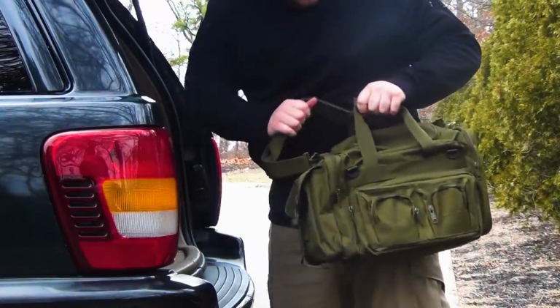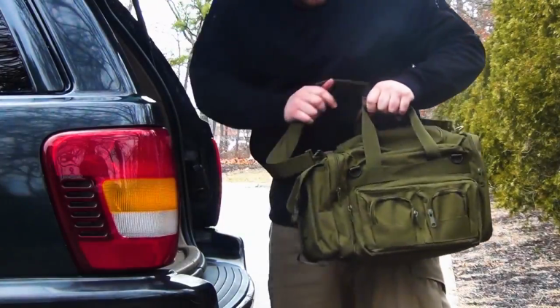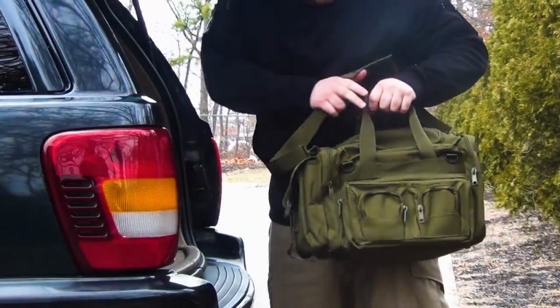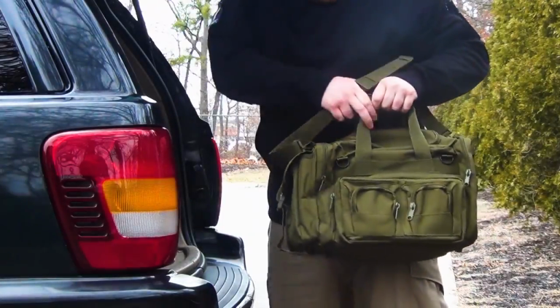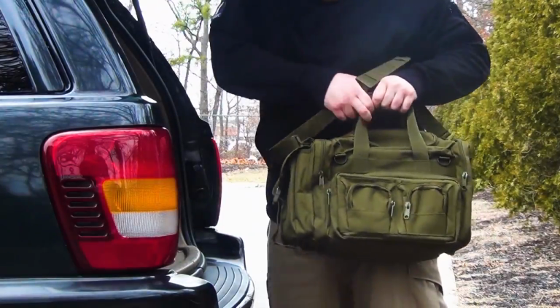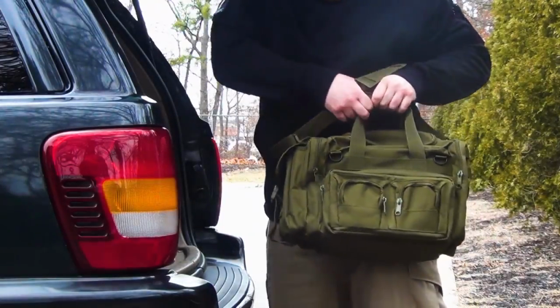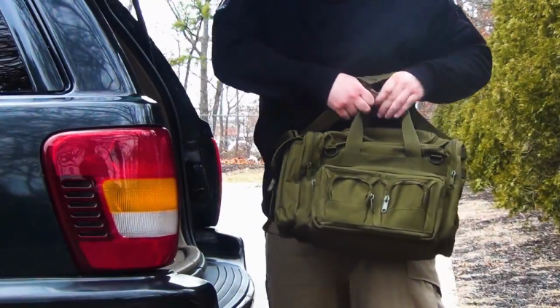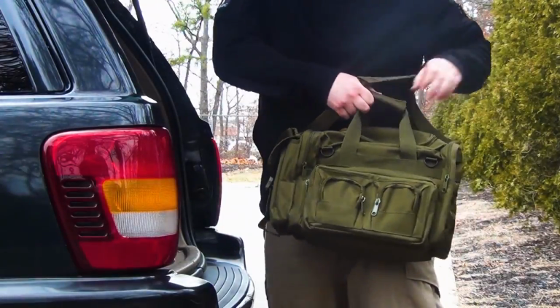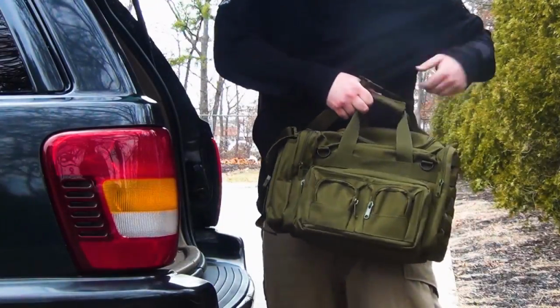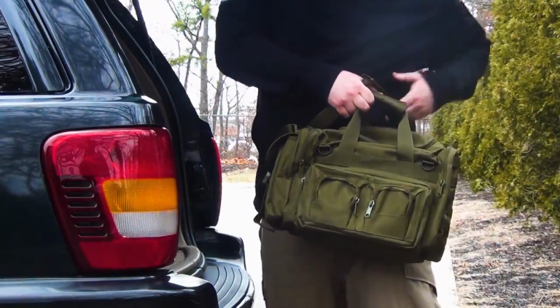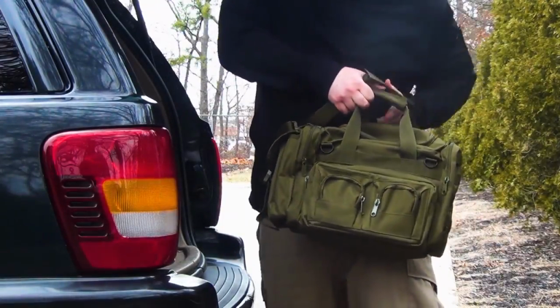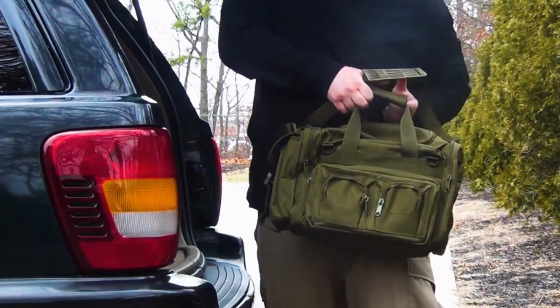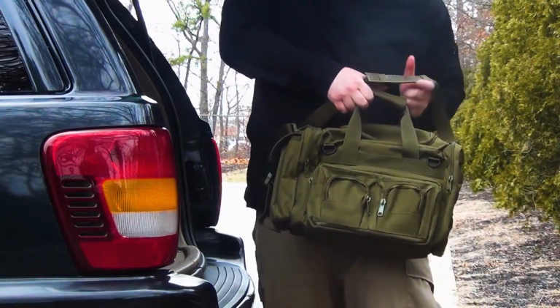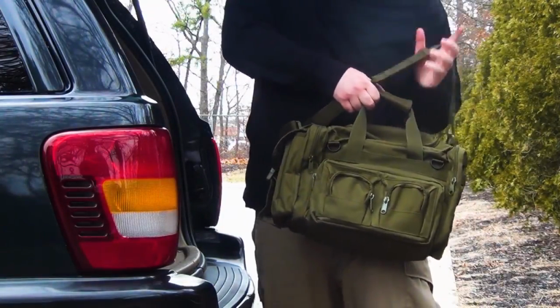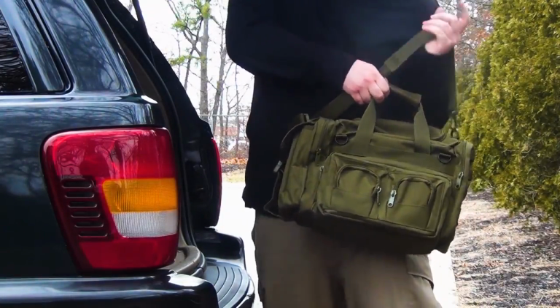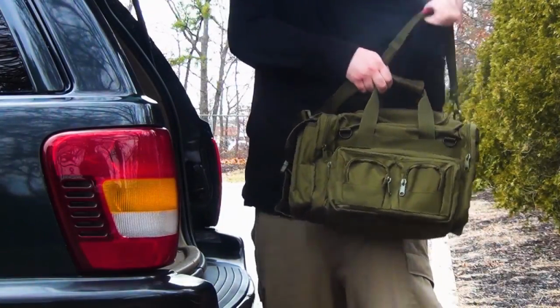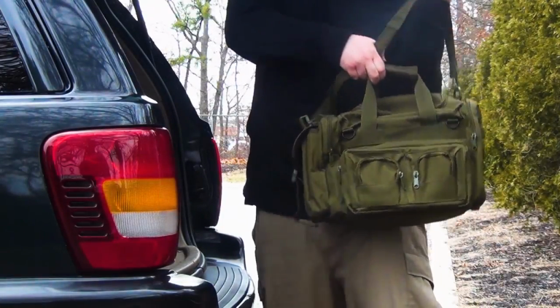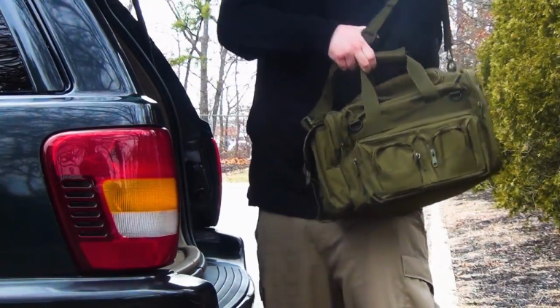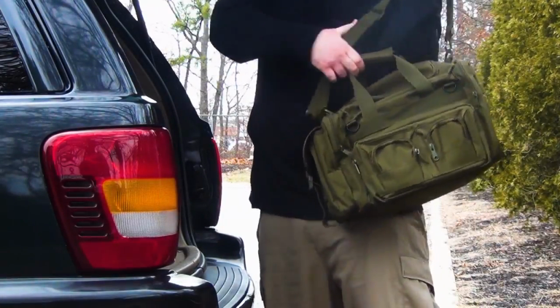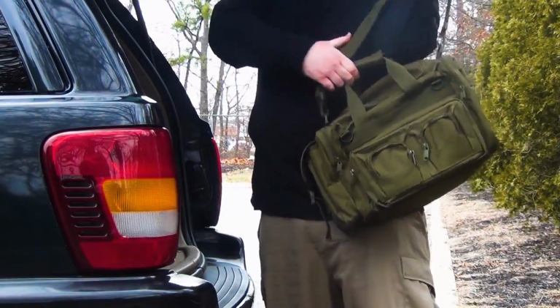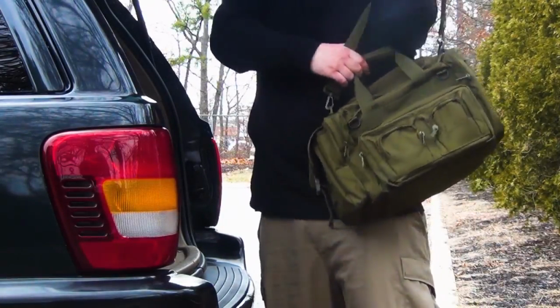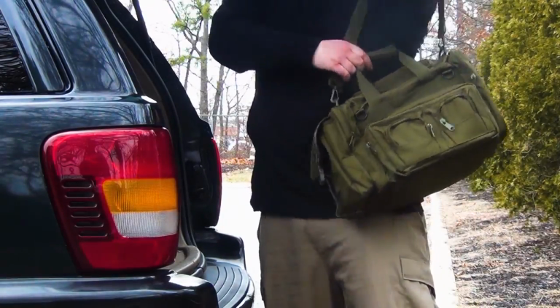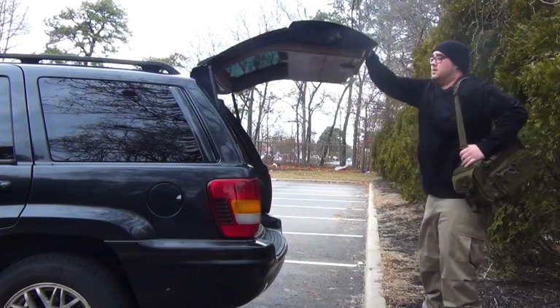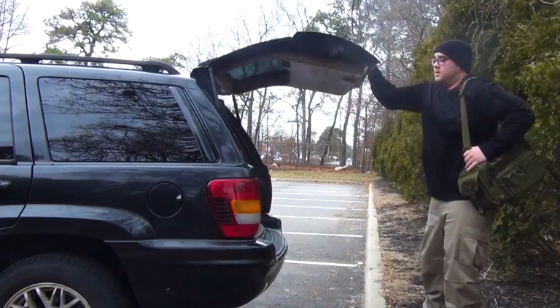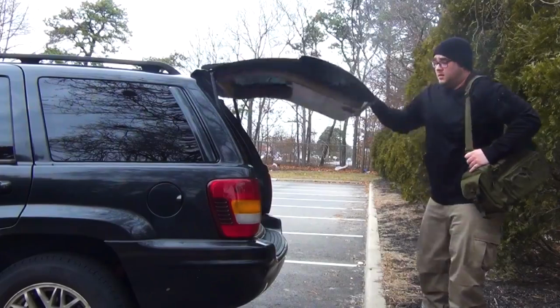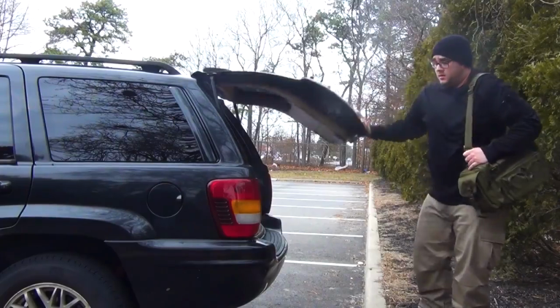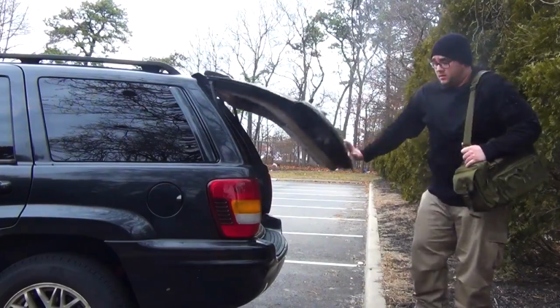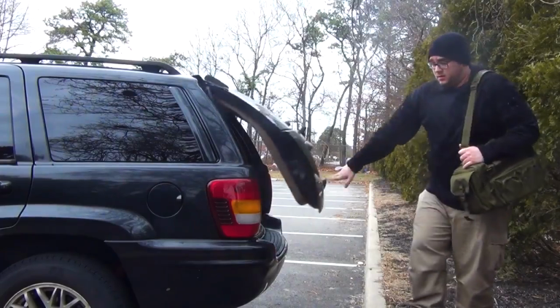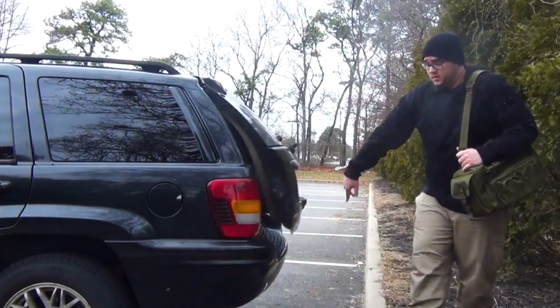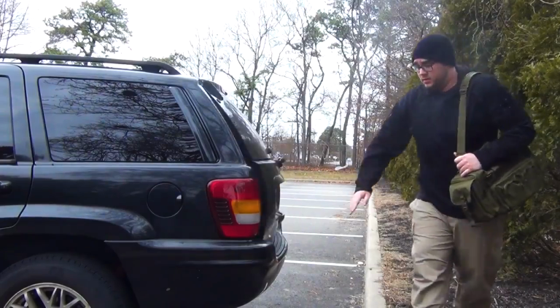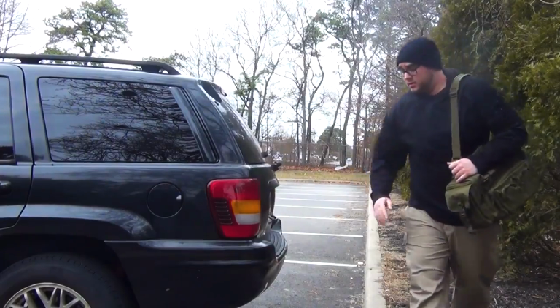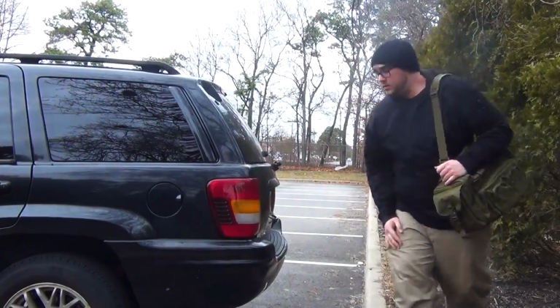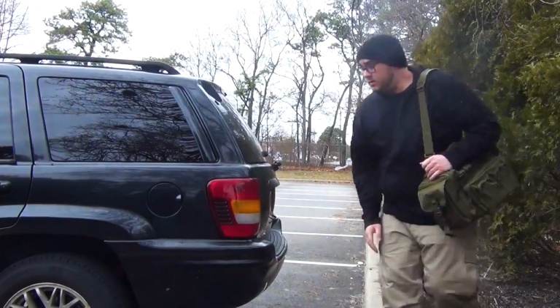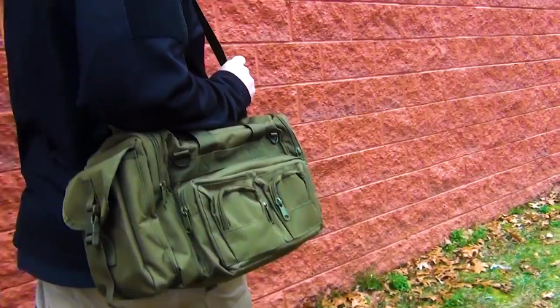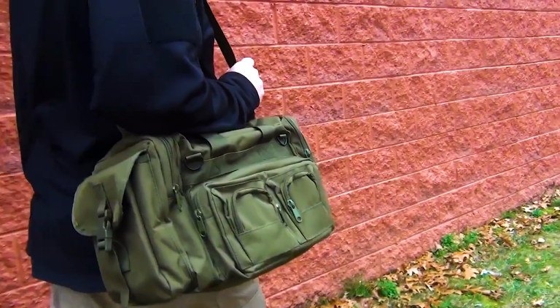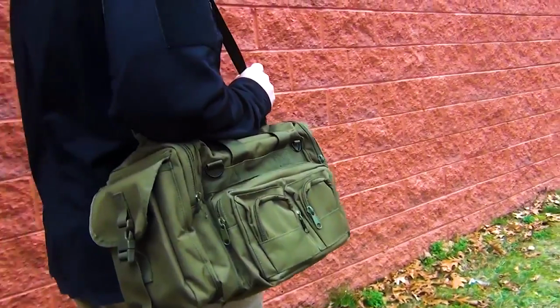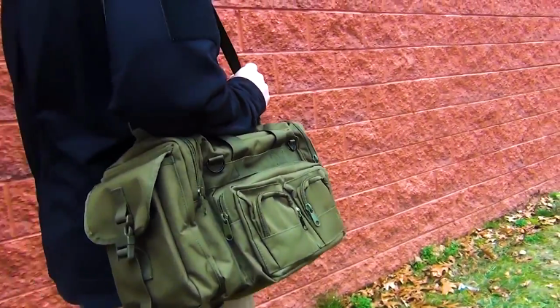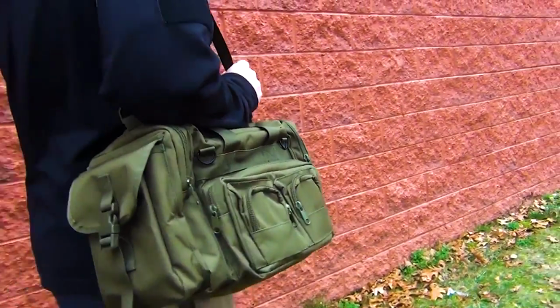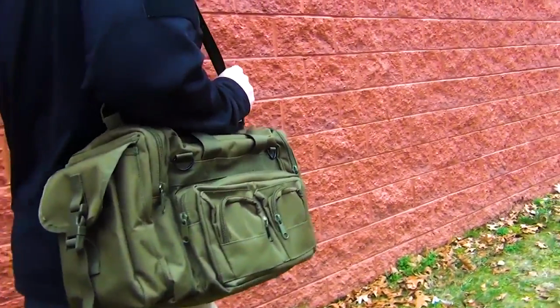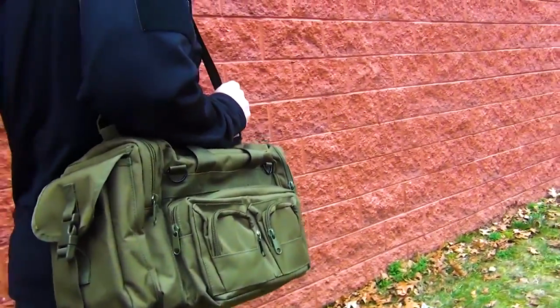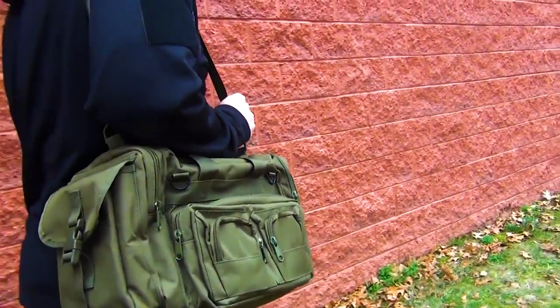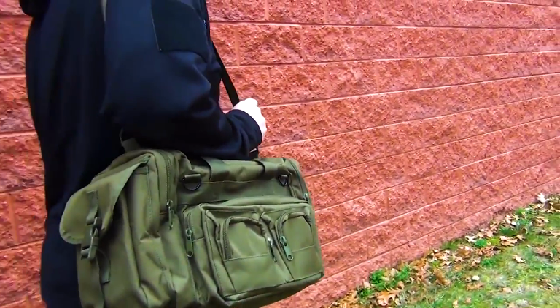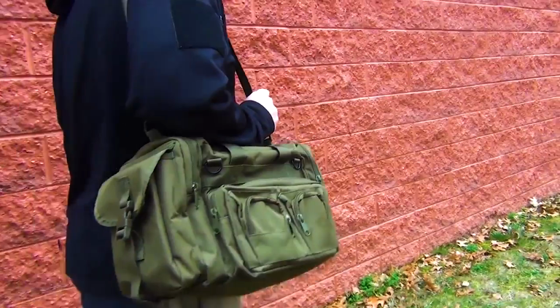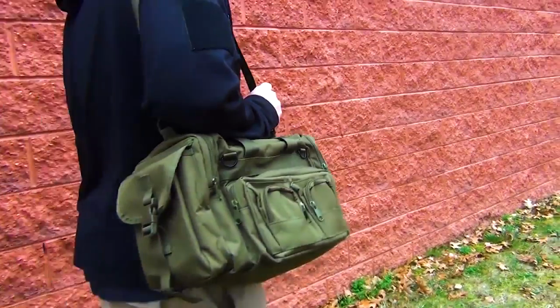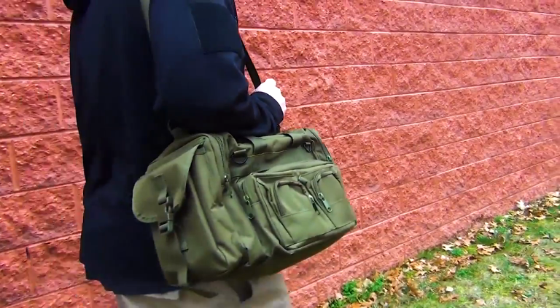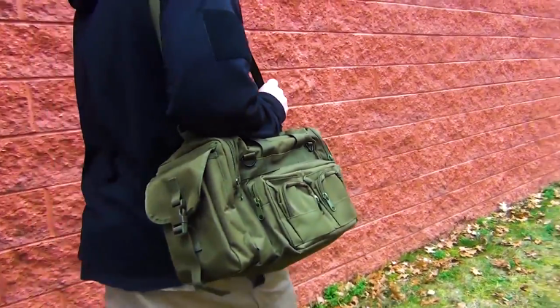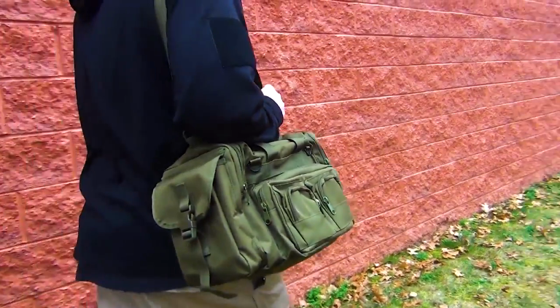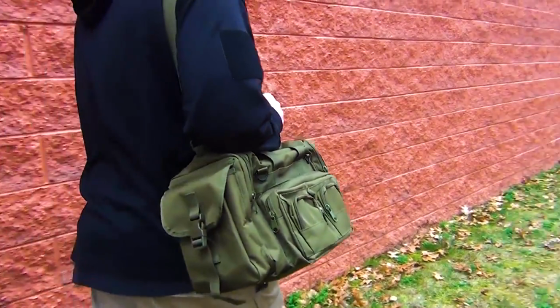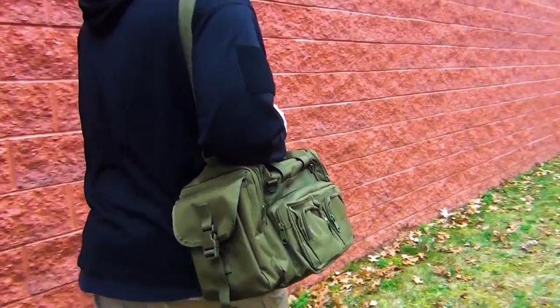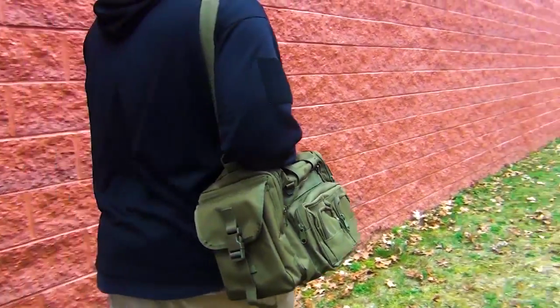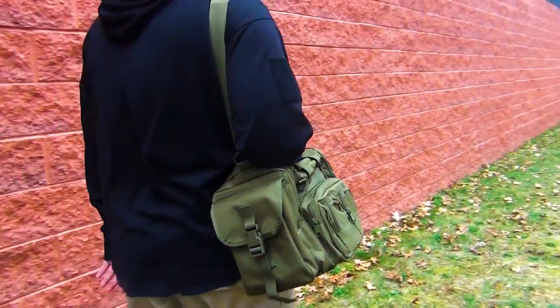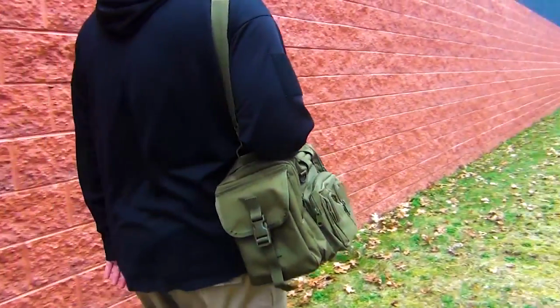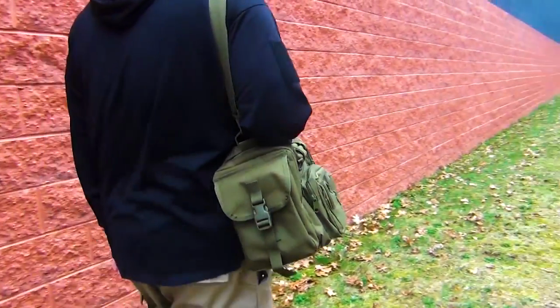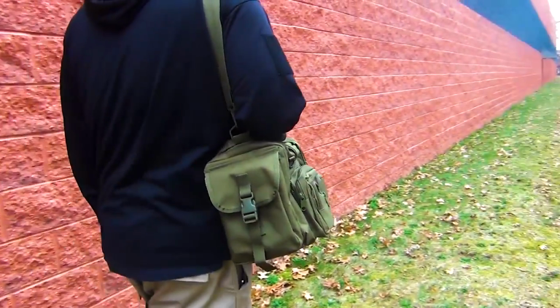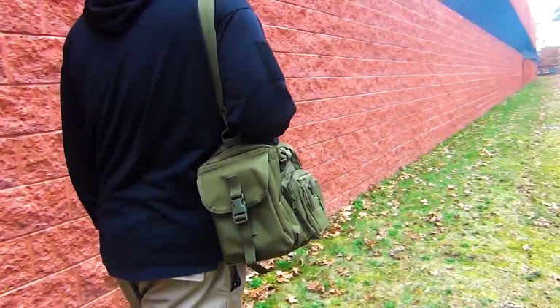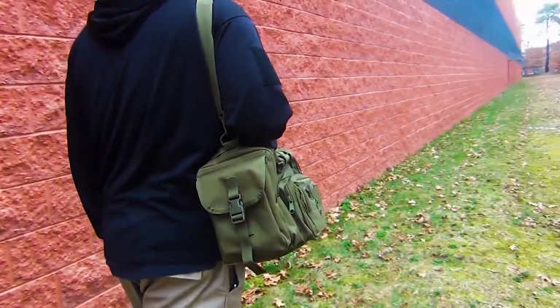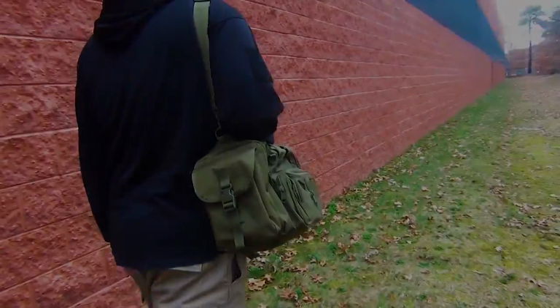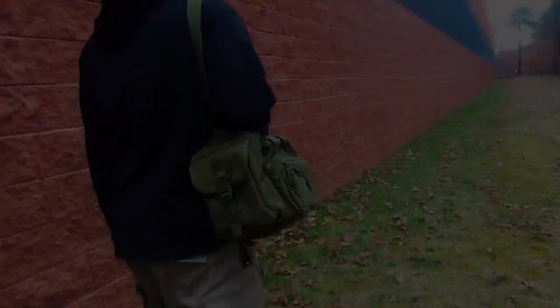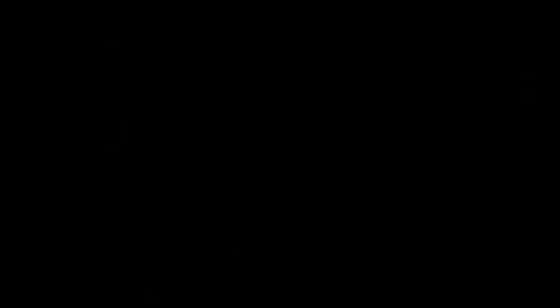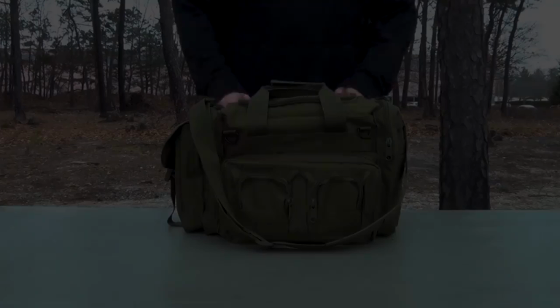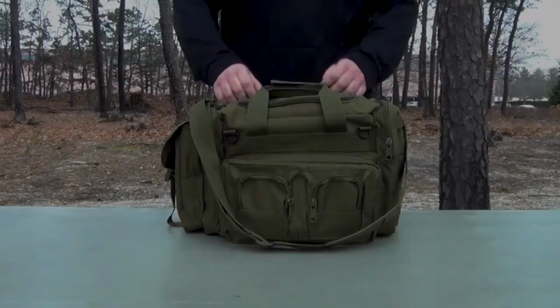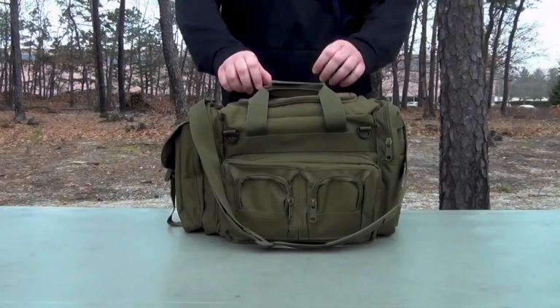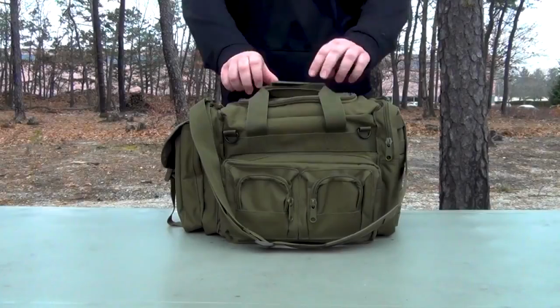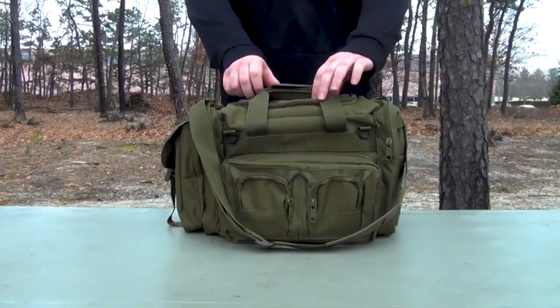Rothko's concealed carry bag is the ultimate covert tactical bag to take to the range. Constructed of sturdy polyester, this bag is built to last.